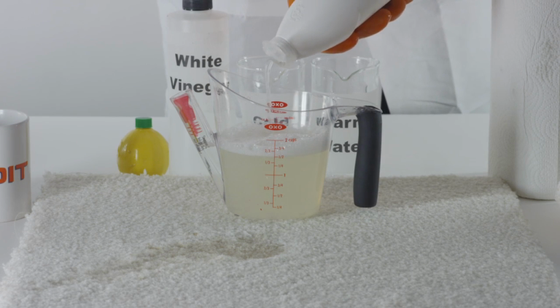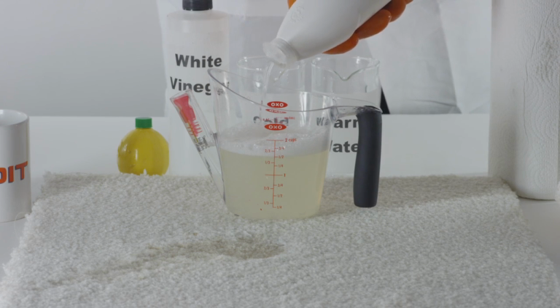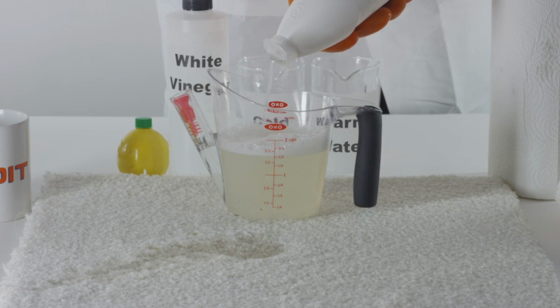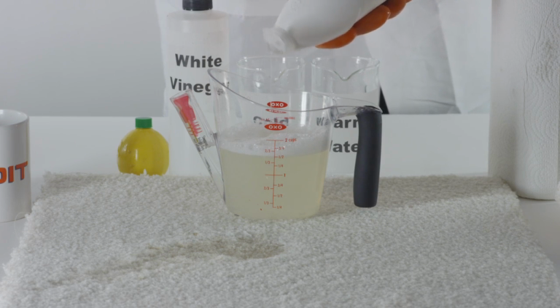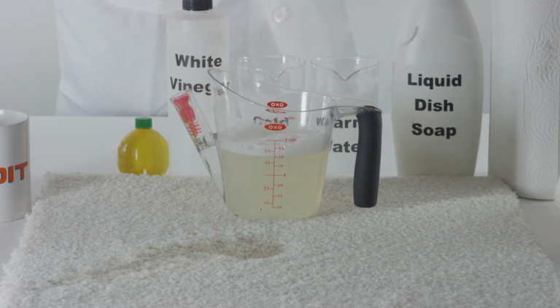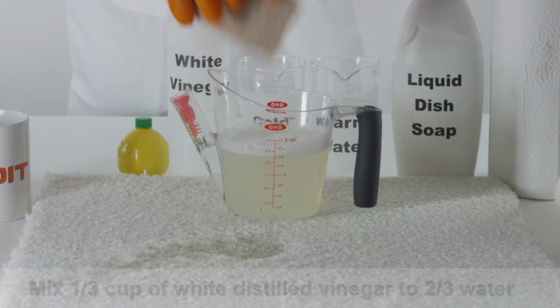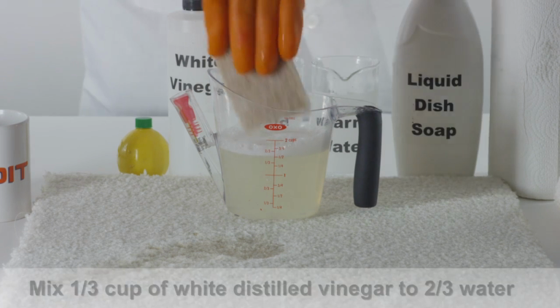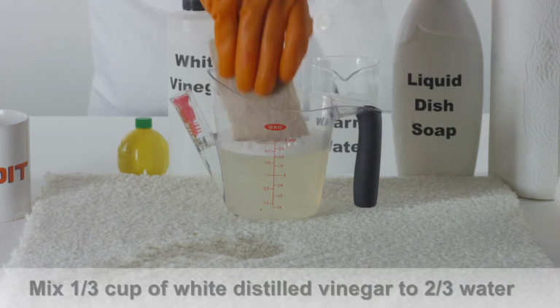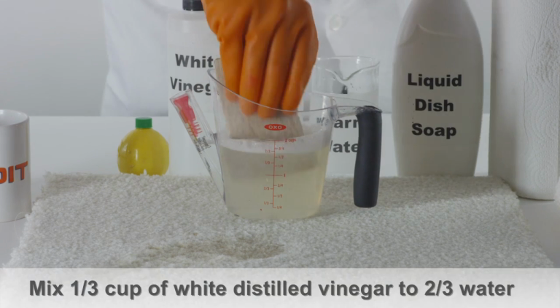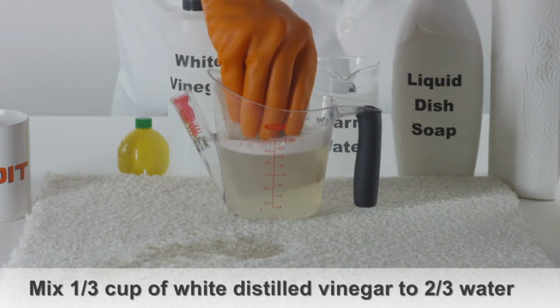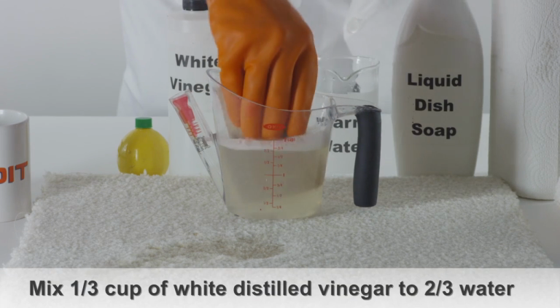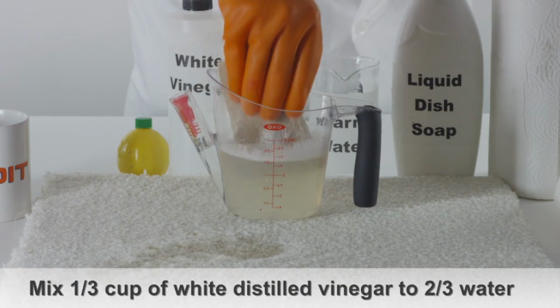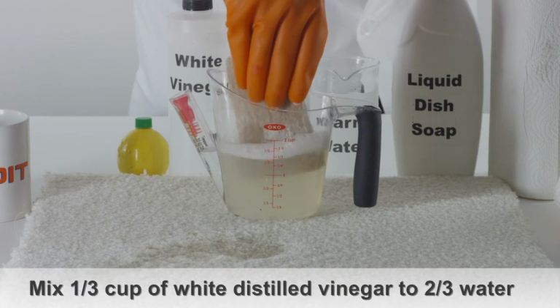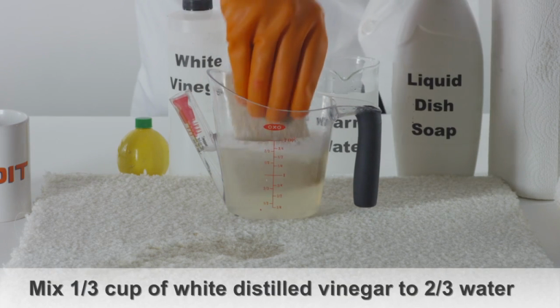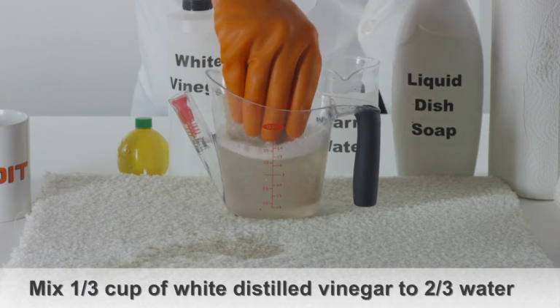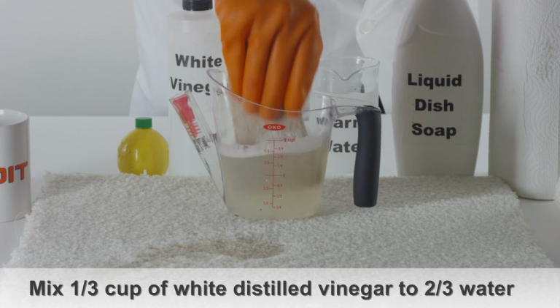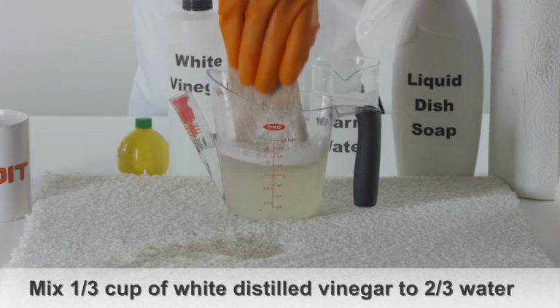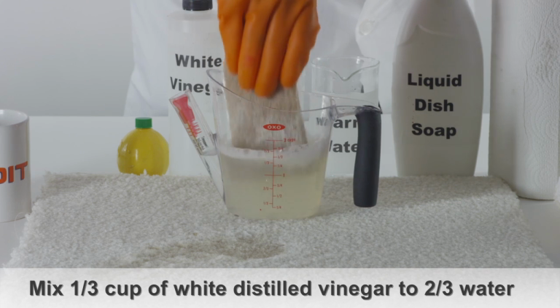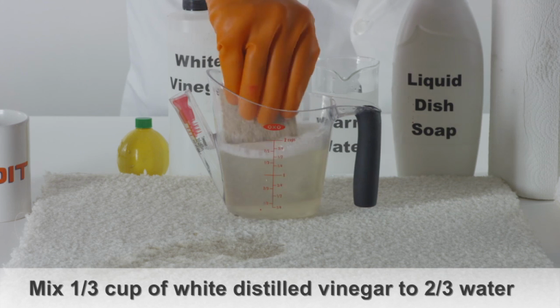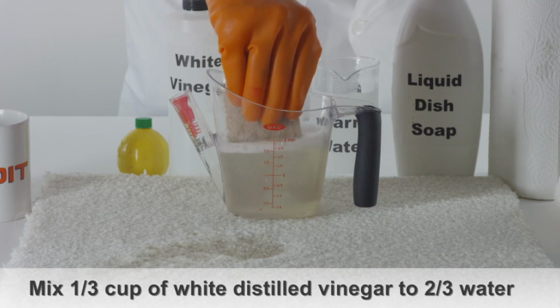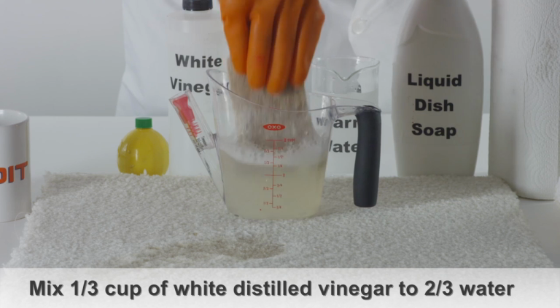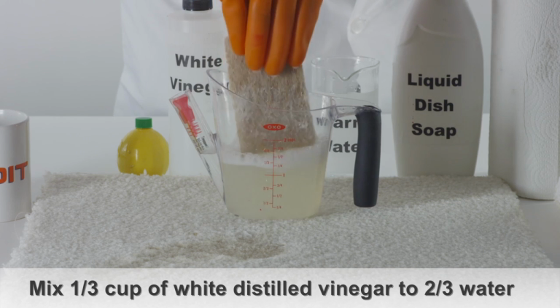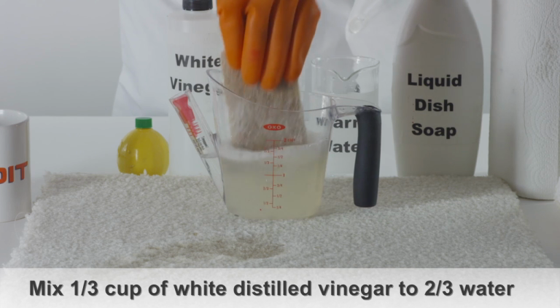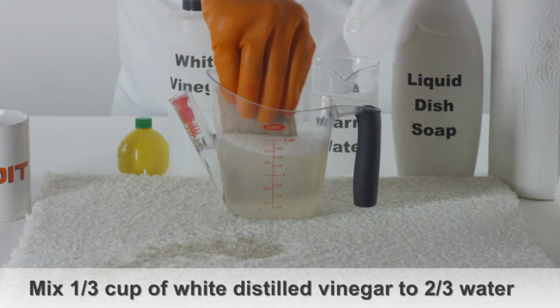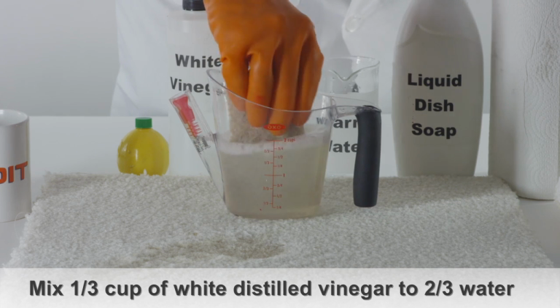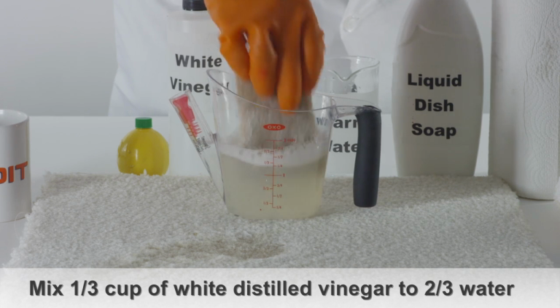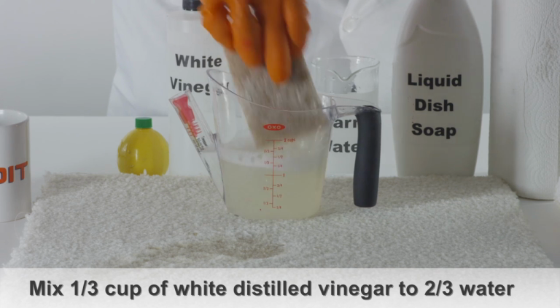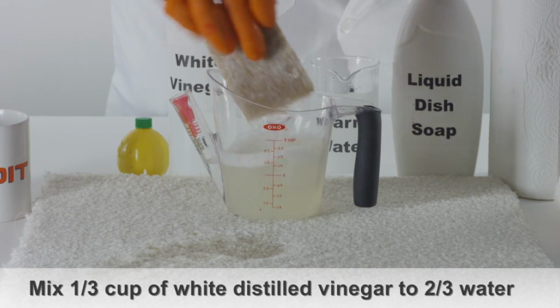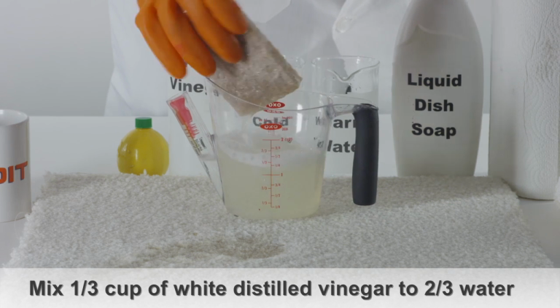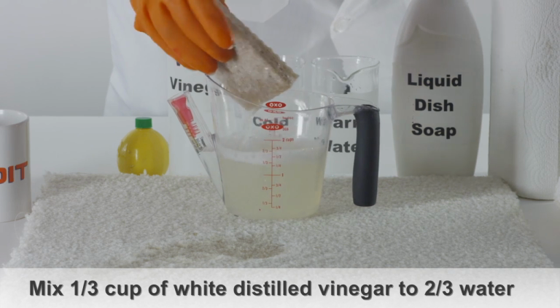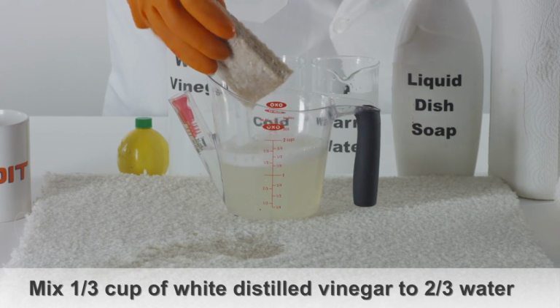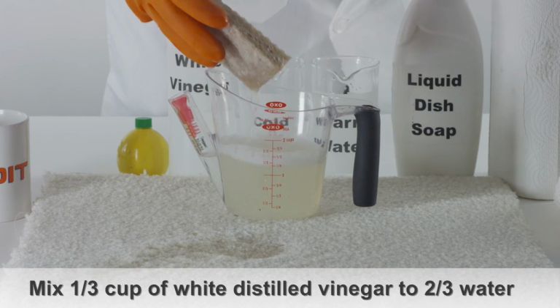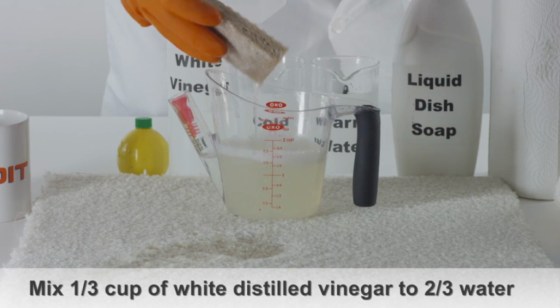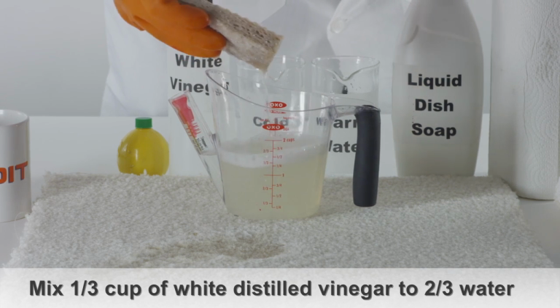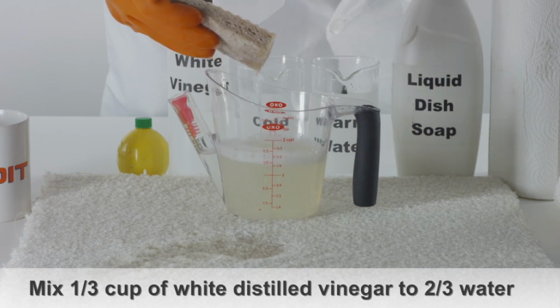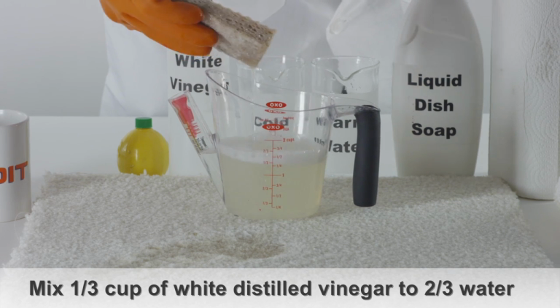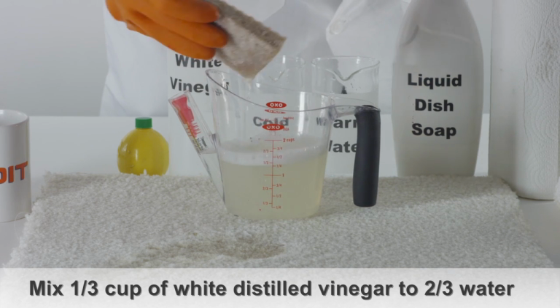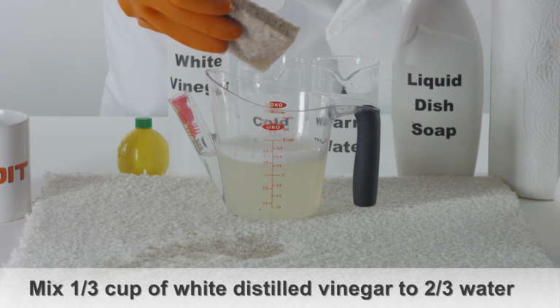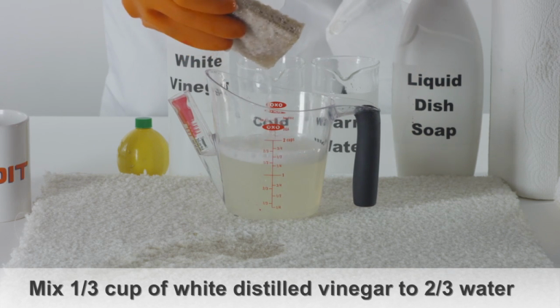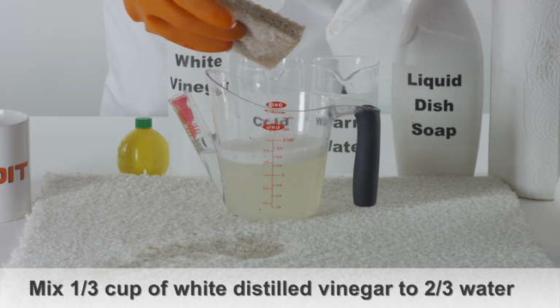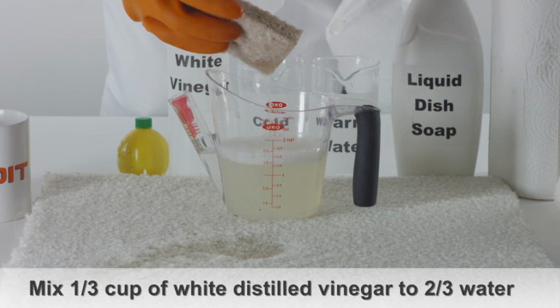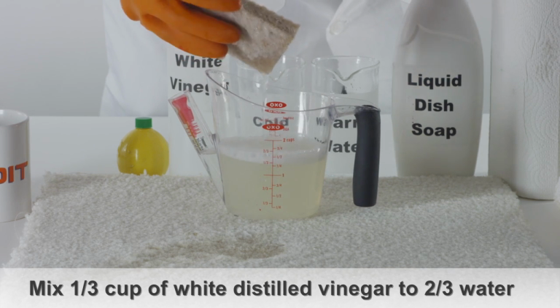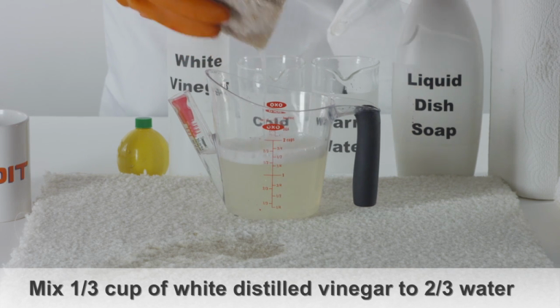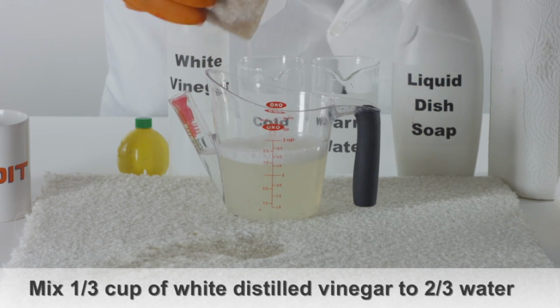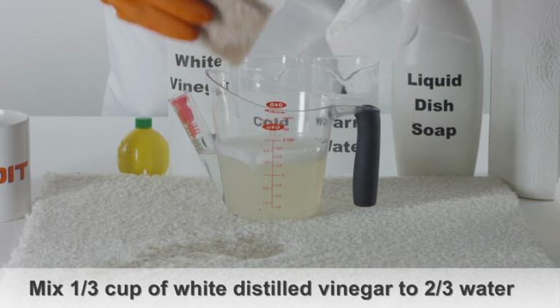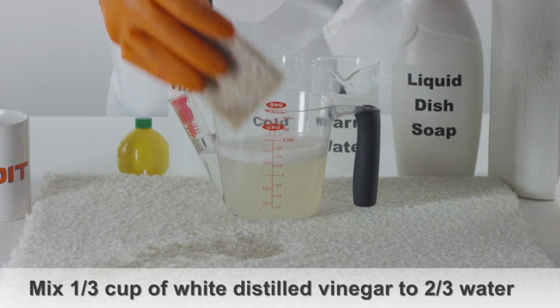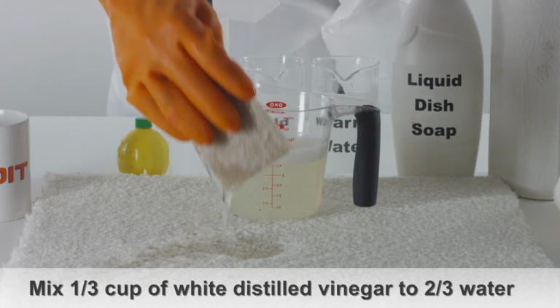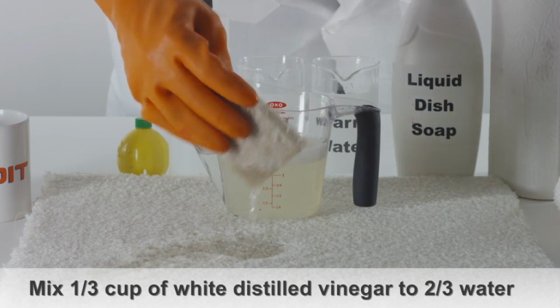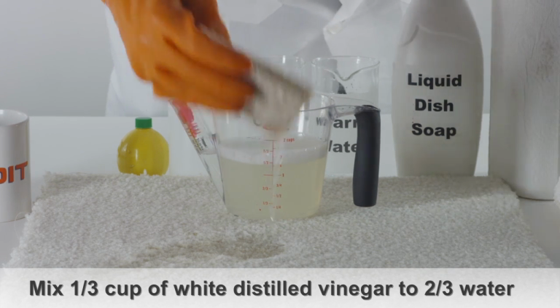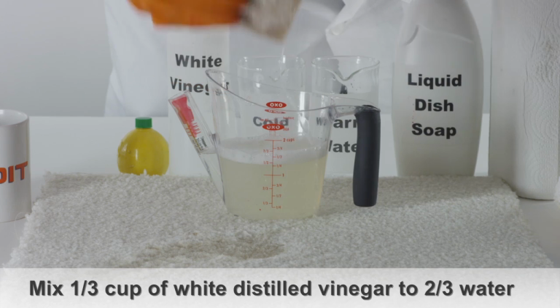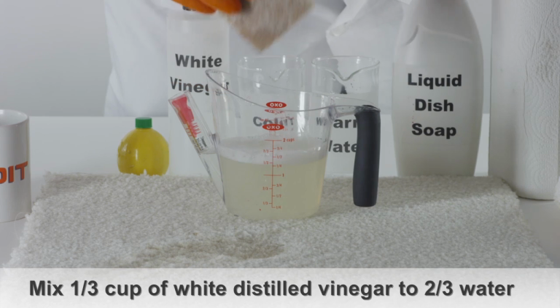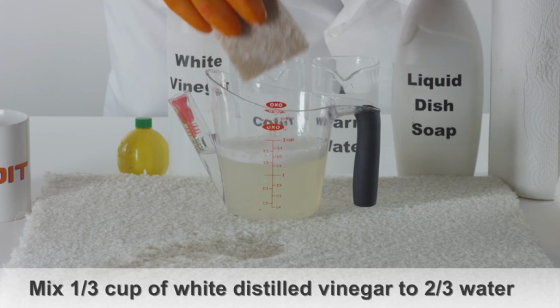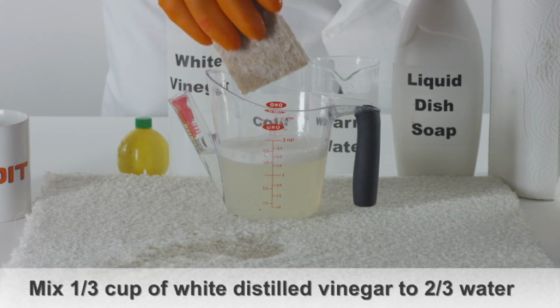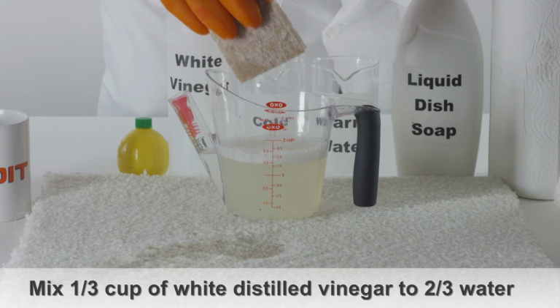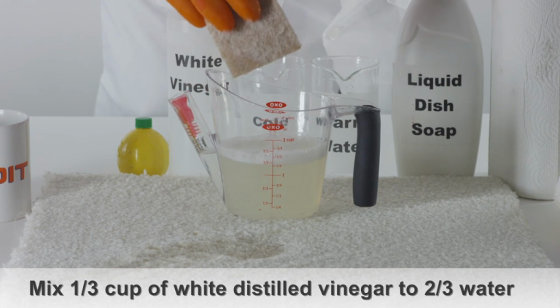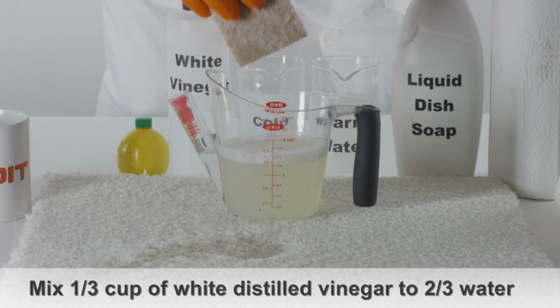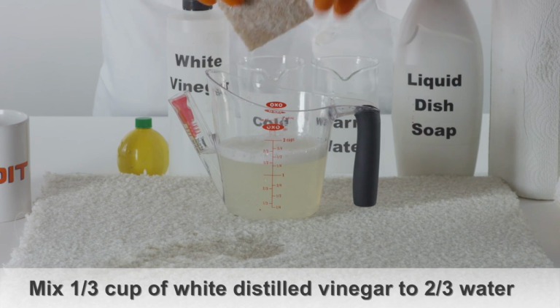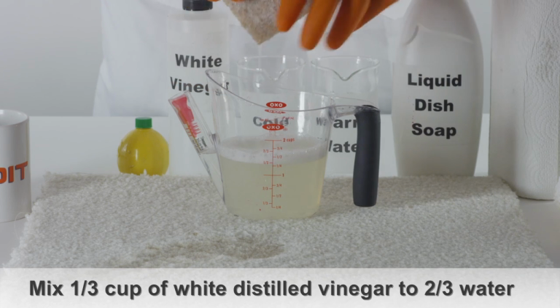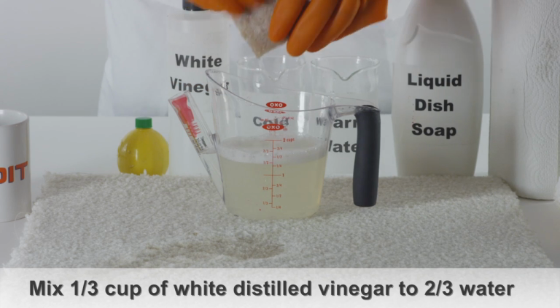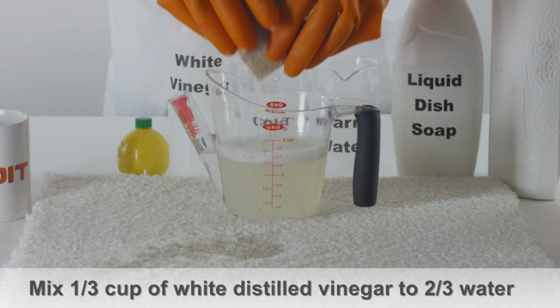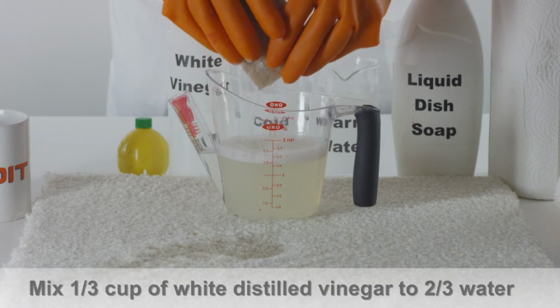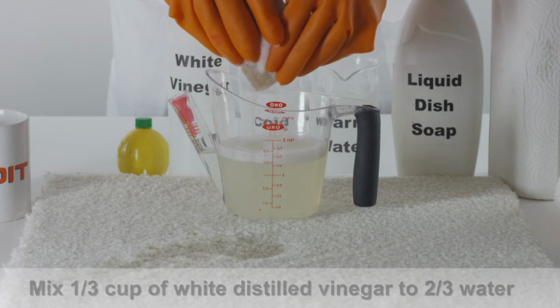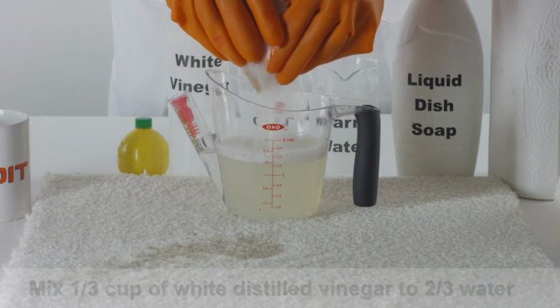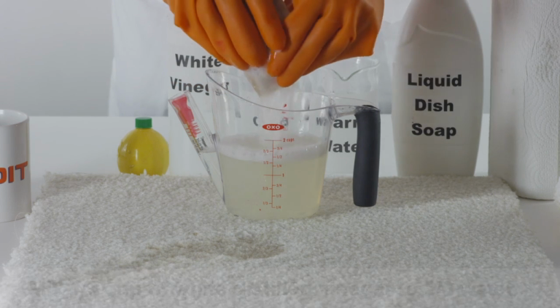If you don't have lemon juice, you can also use 1/3 cup white distilled vinegar to 2/3 cup water.